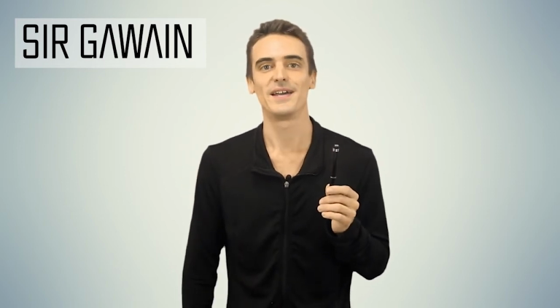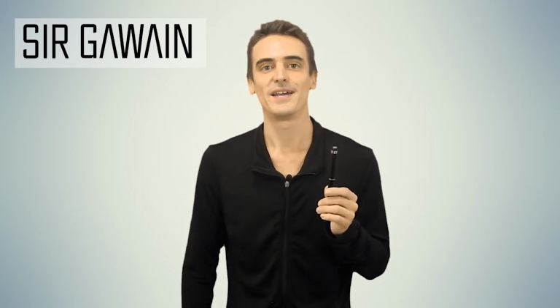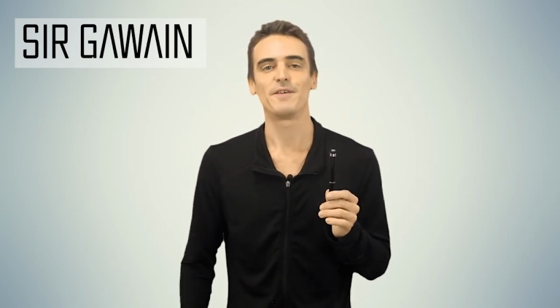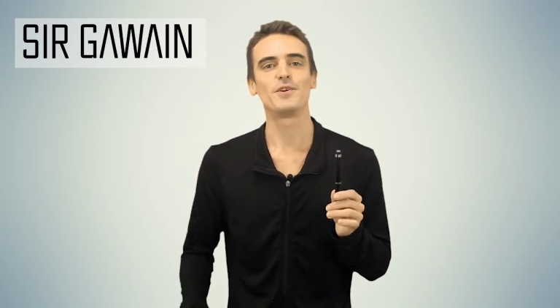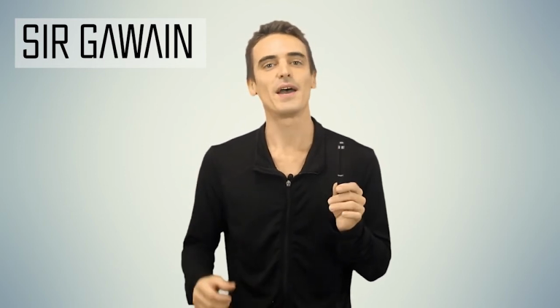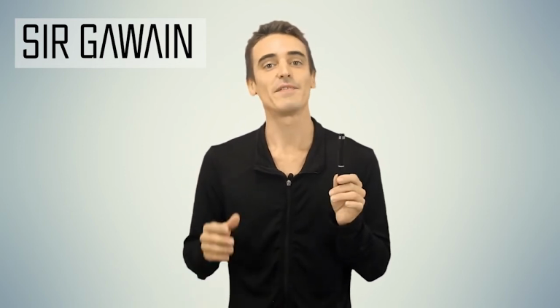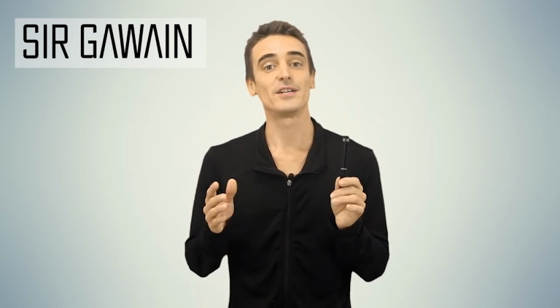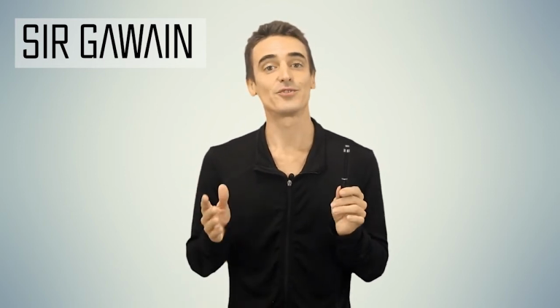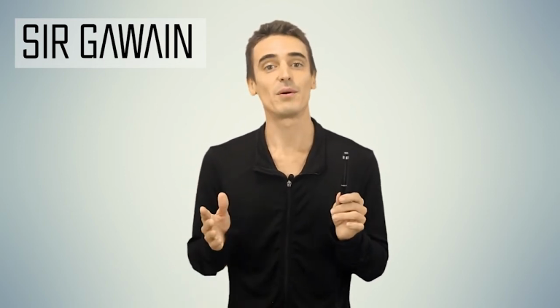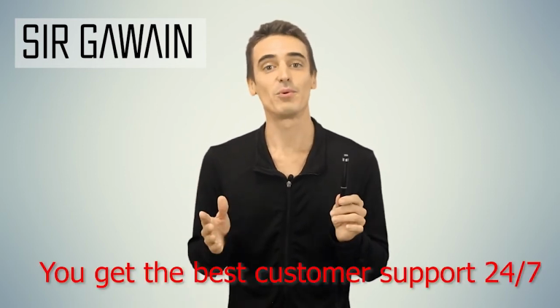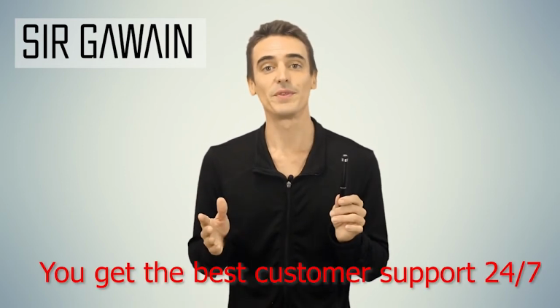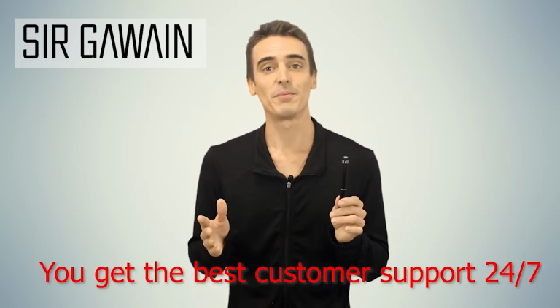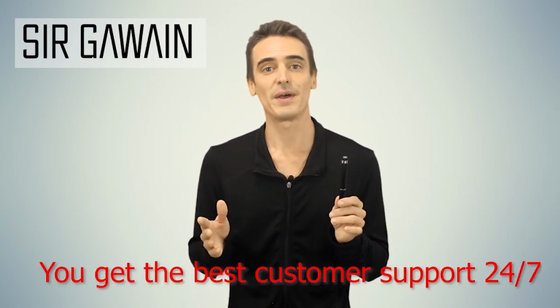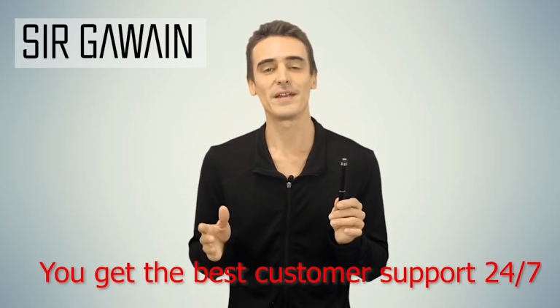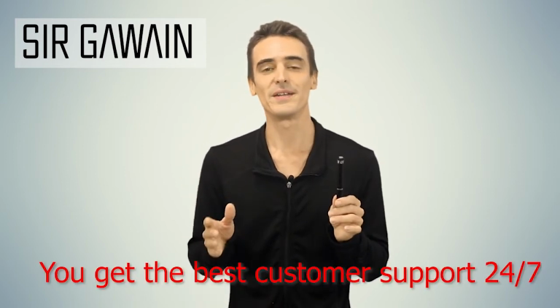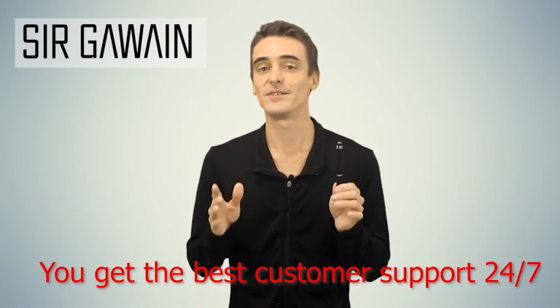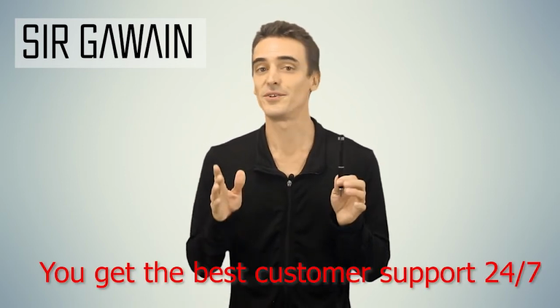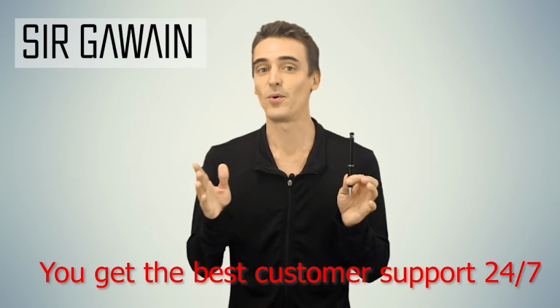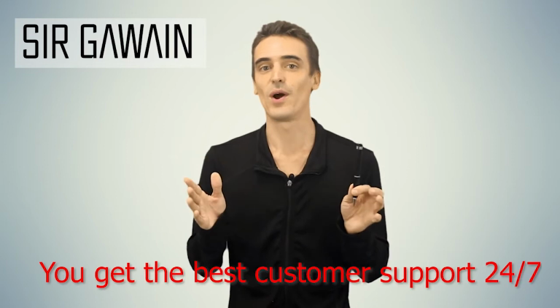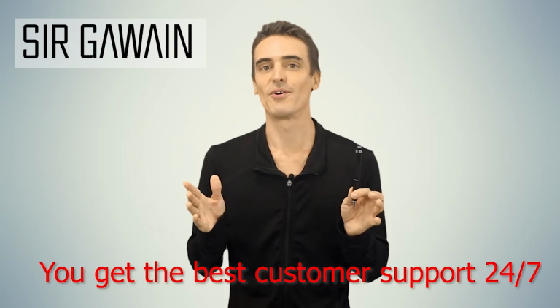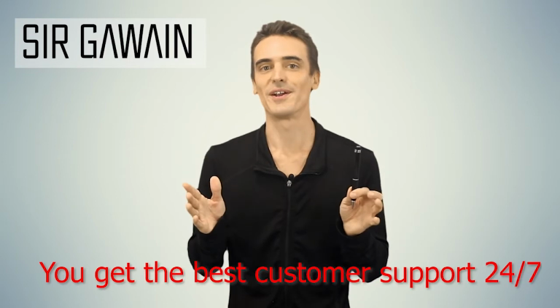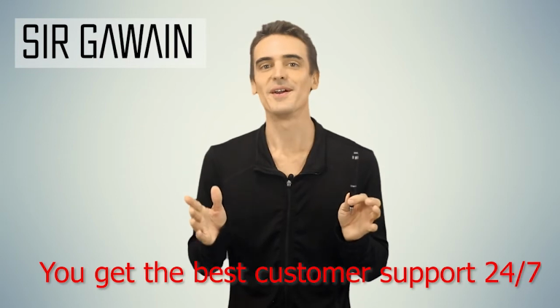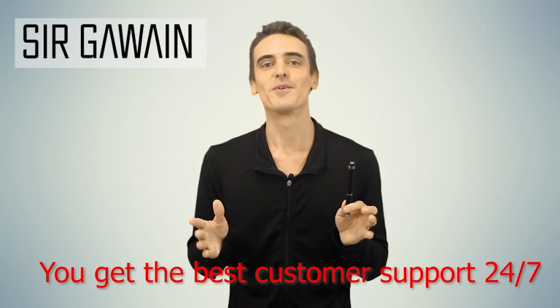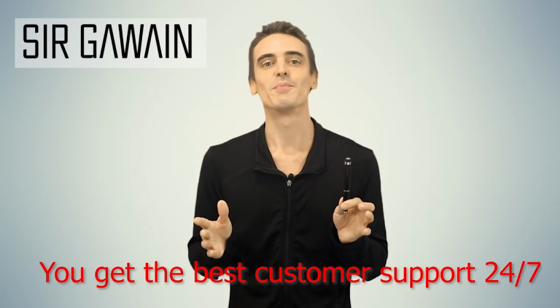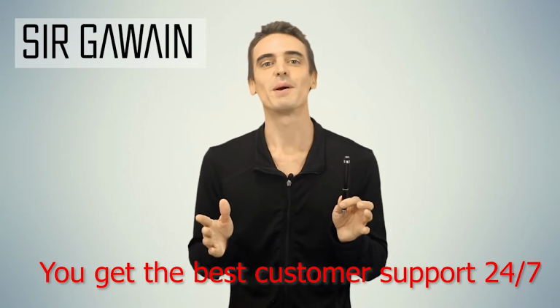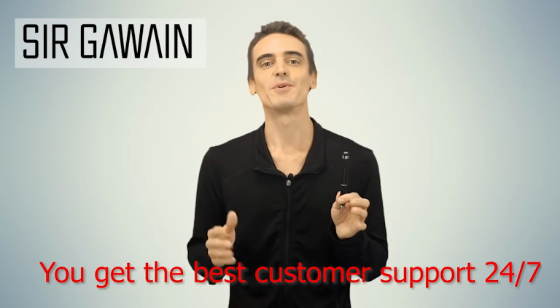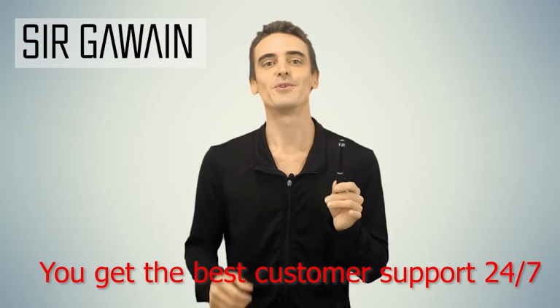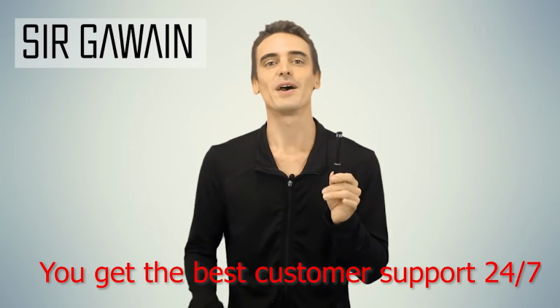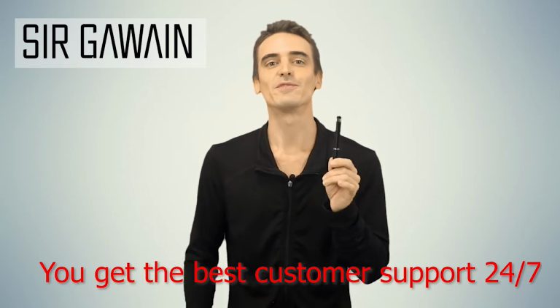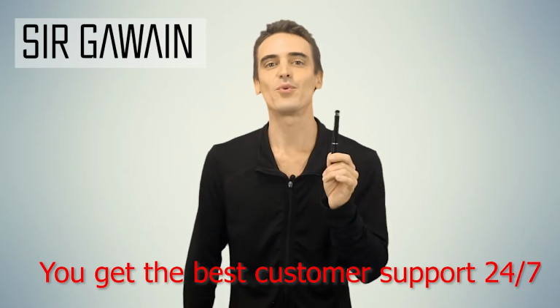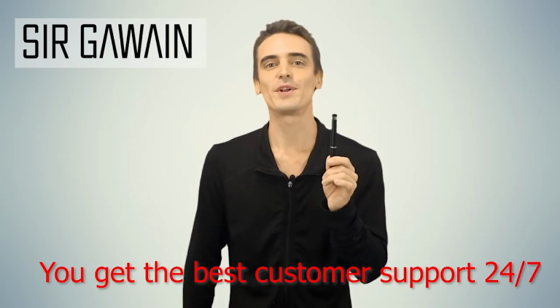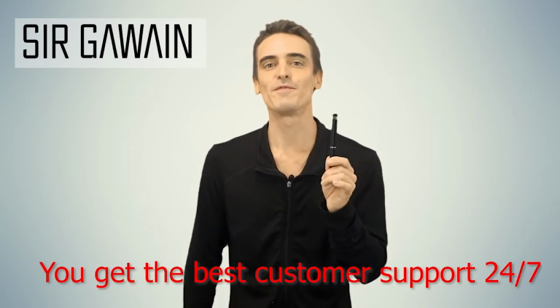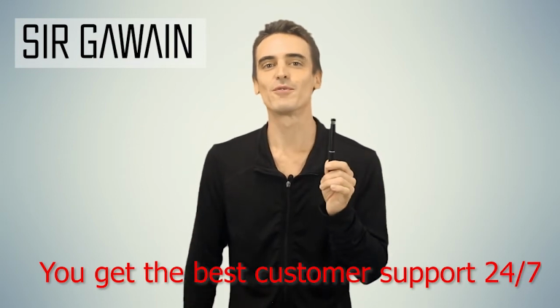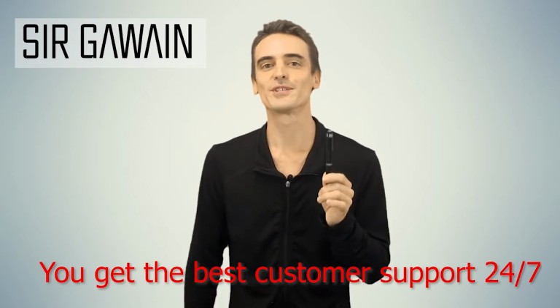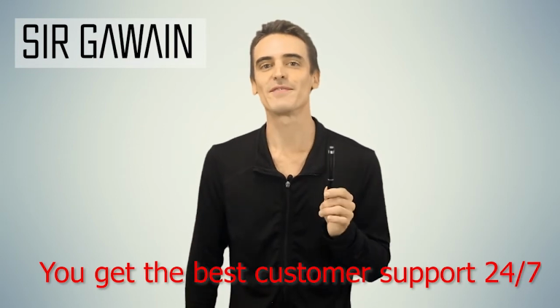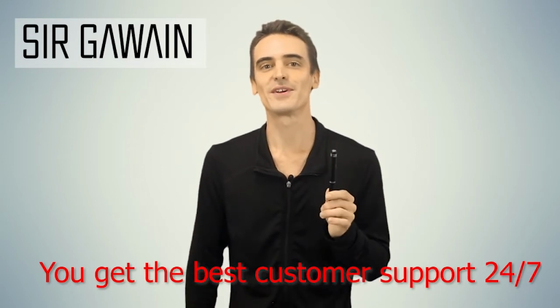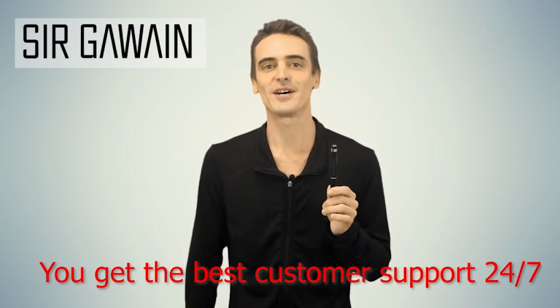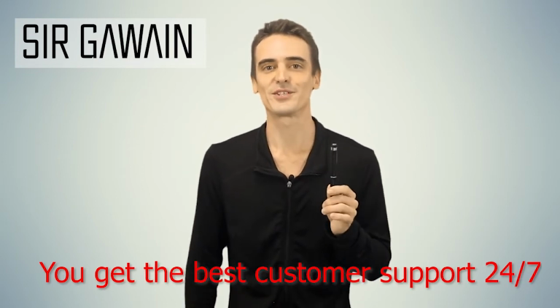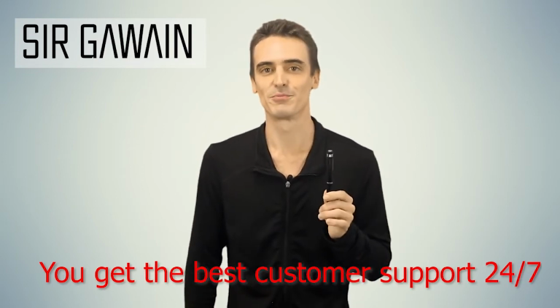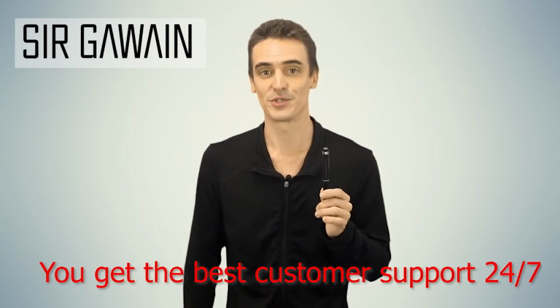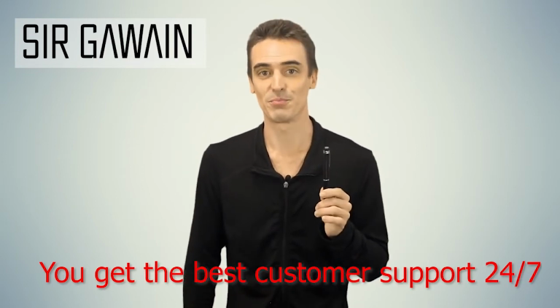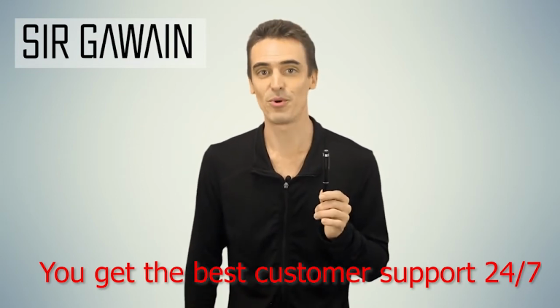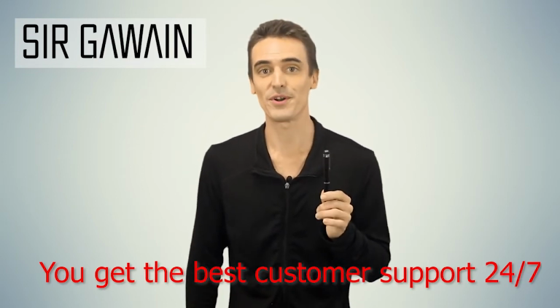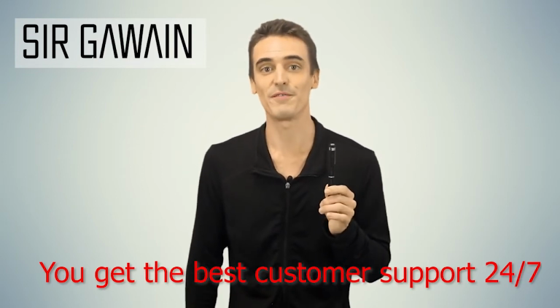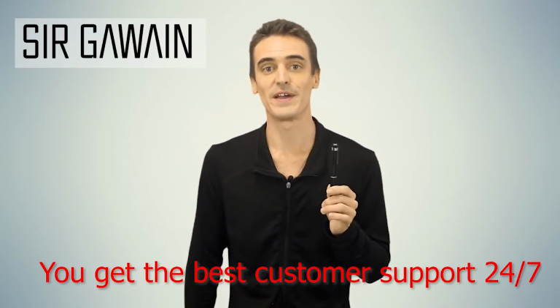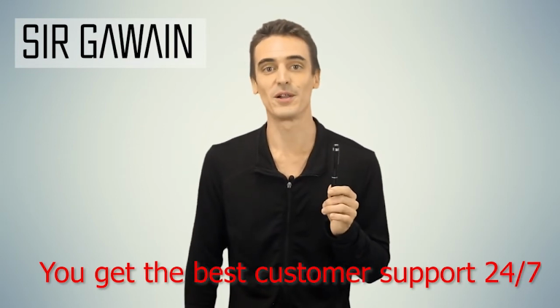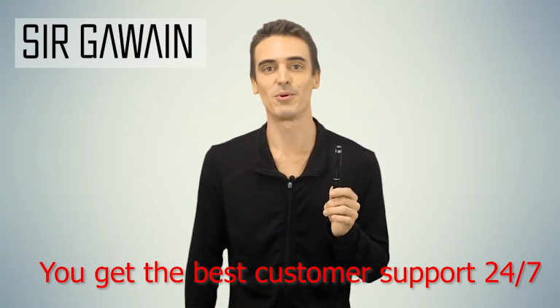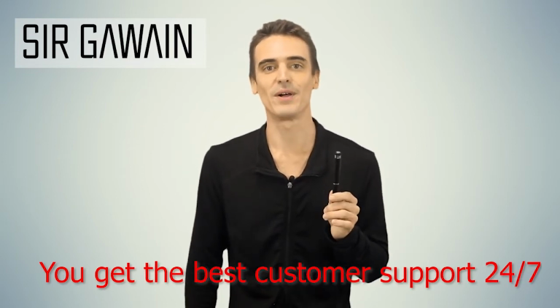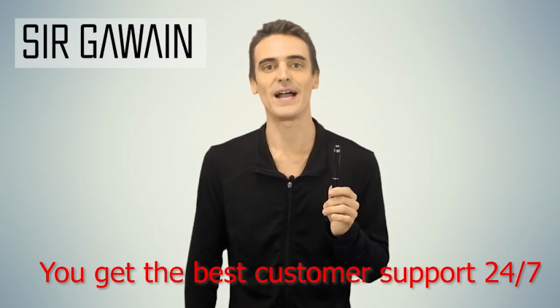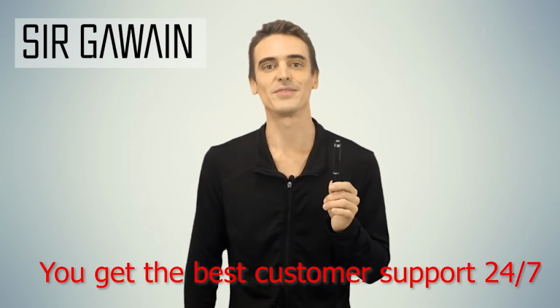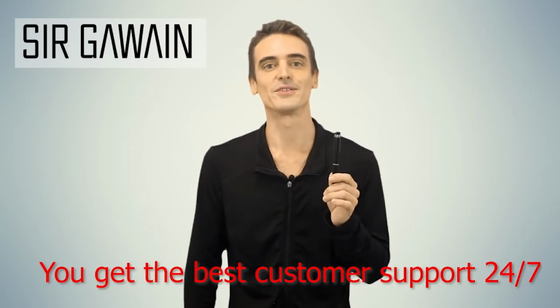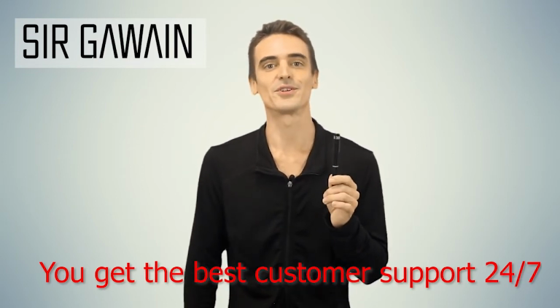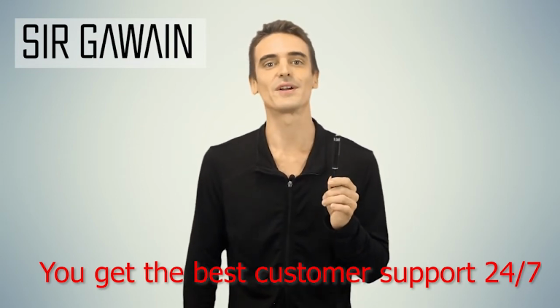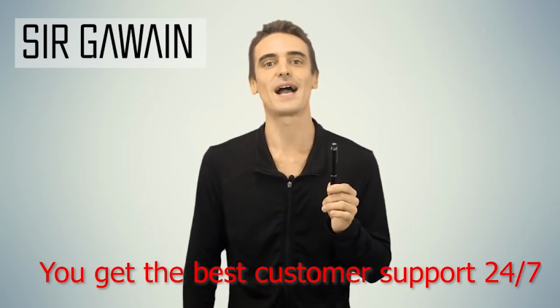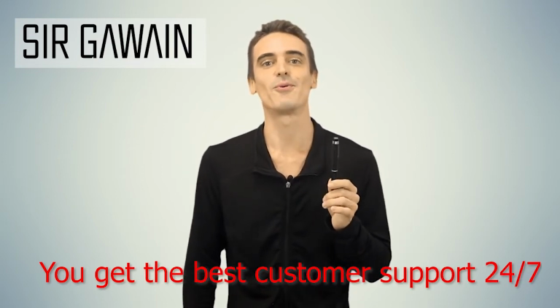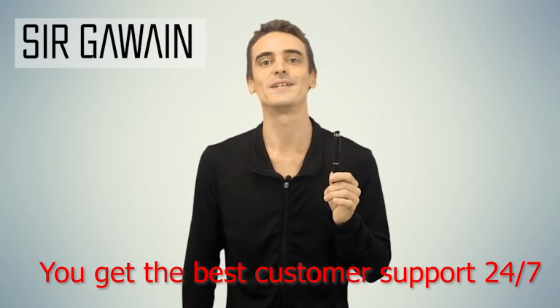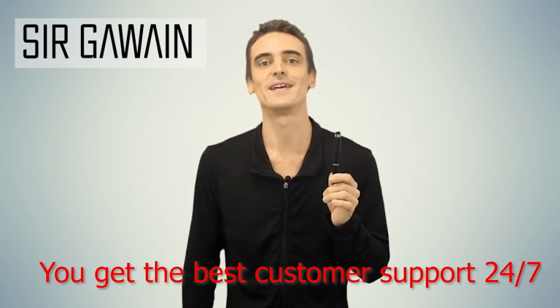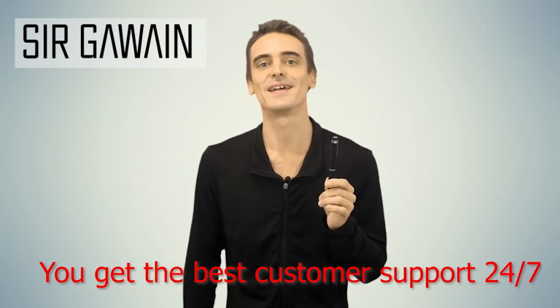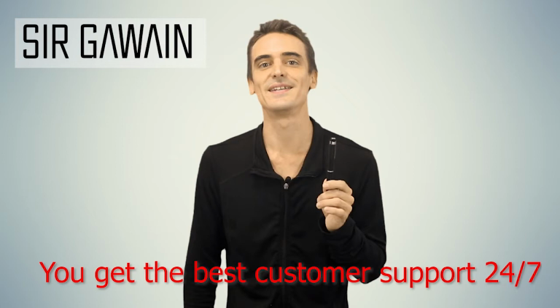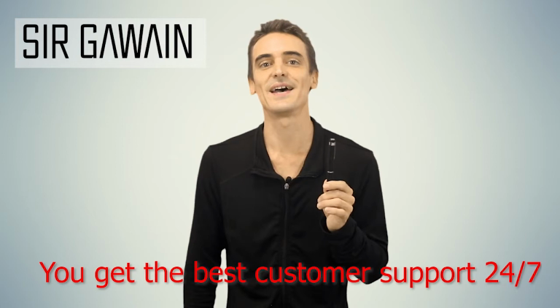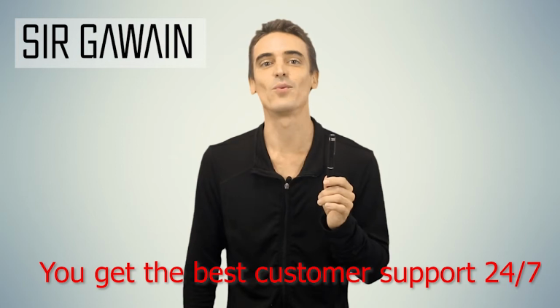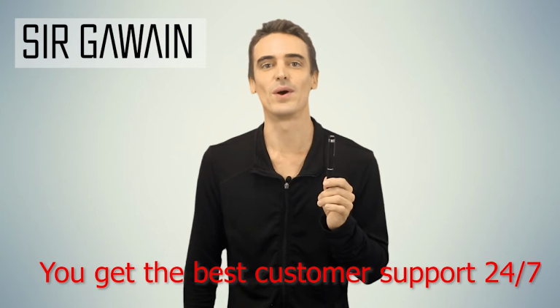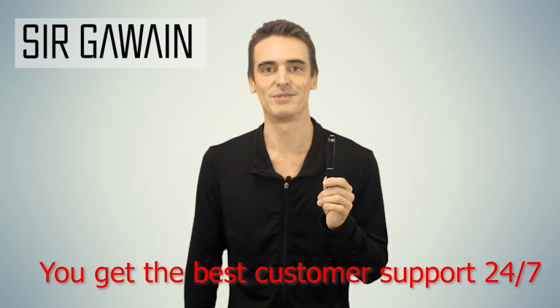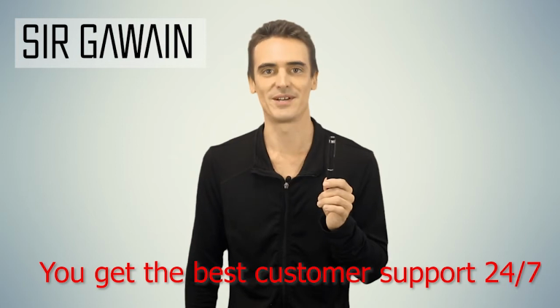If you have any trouble with the pen, don't worry. Remember you have 24/7 customer support available at the SirGowan.net website.